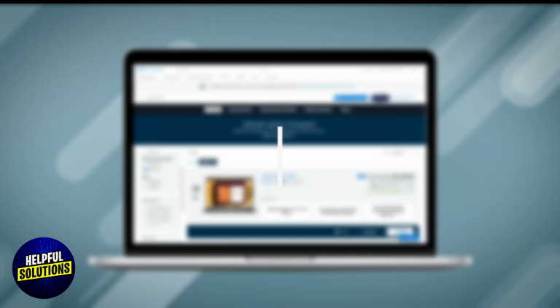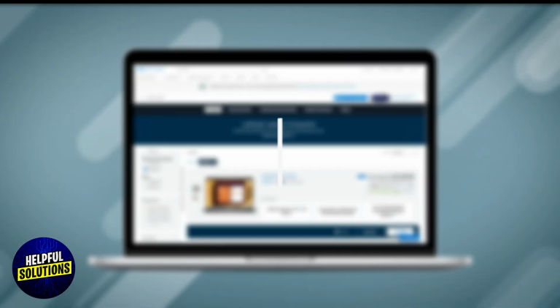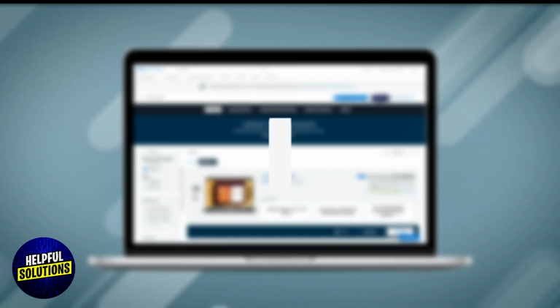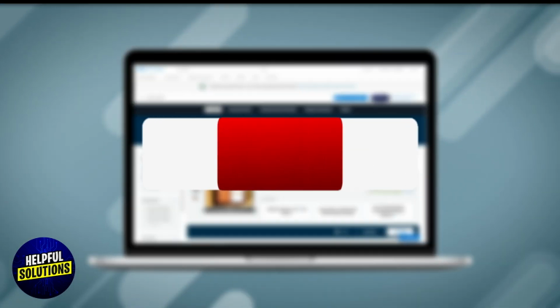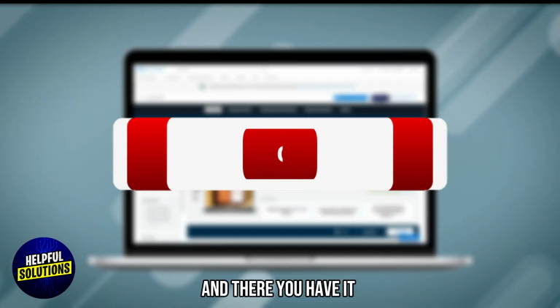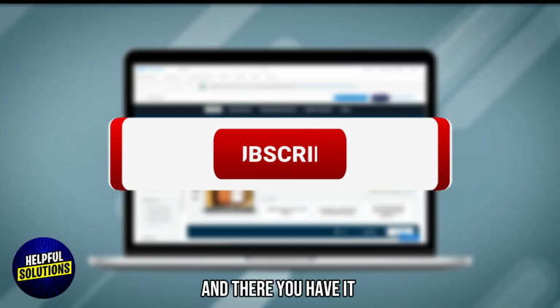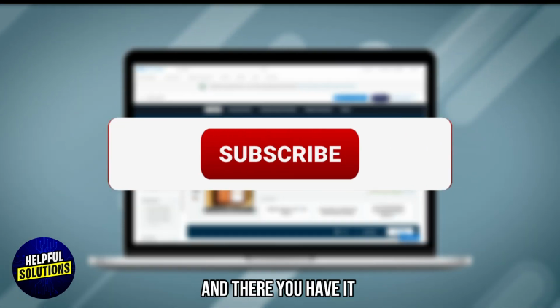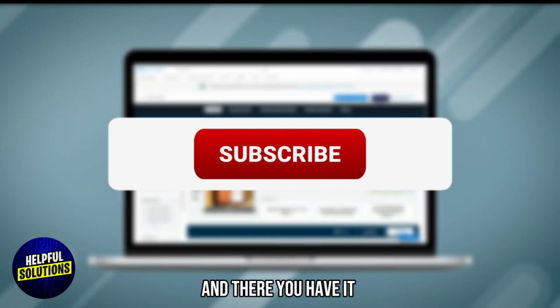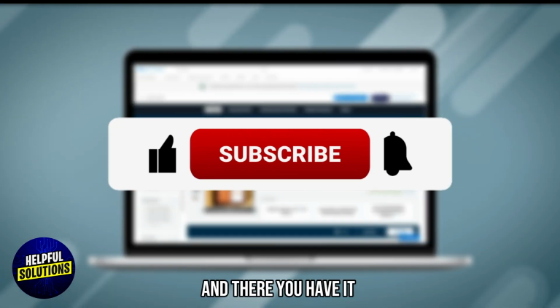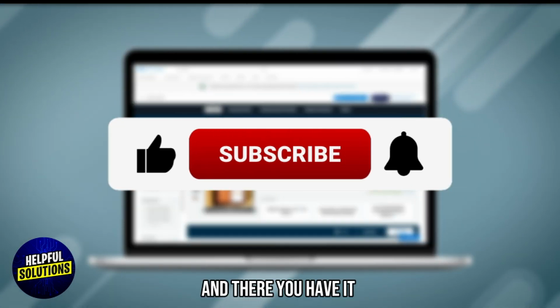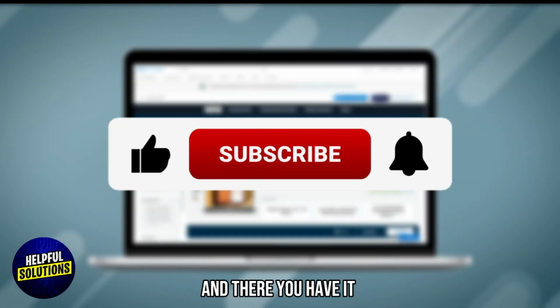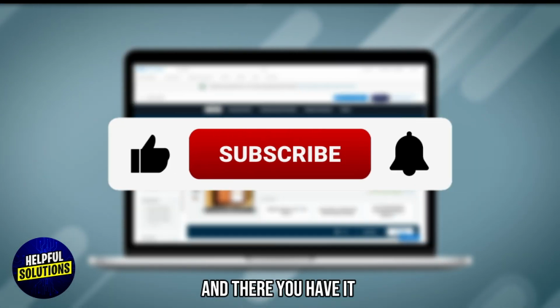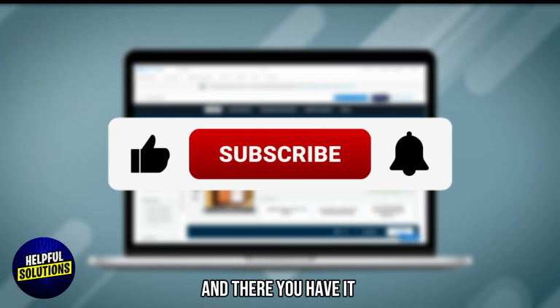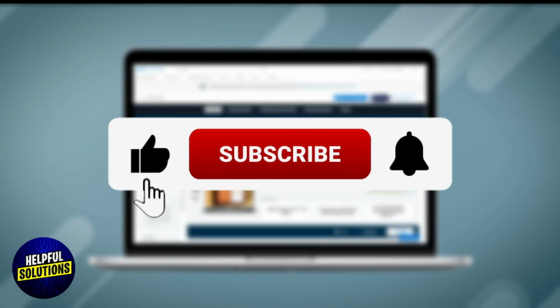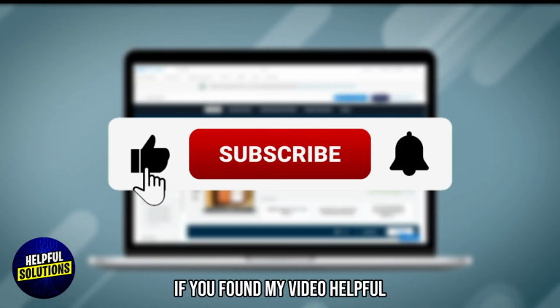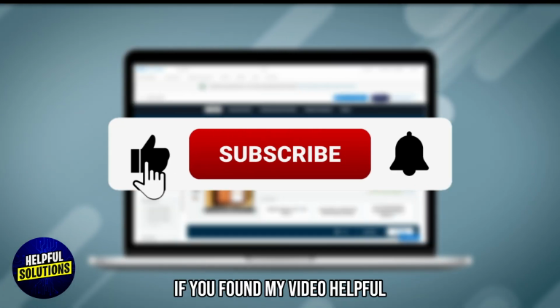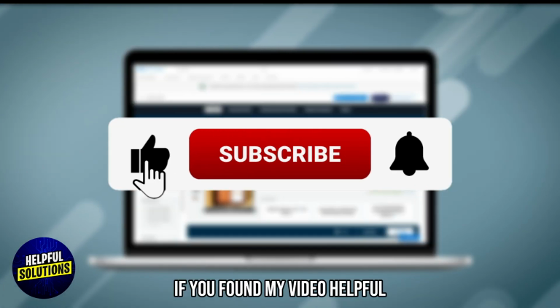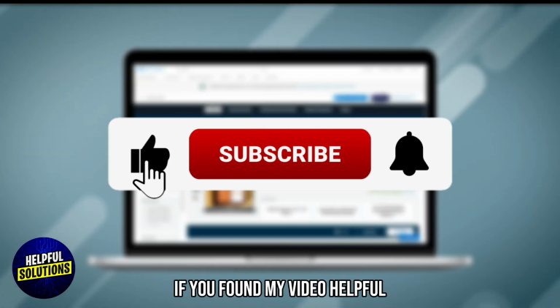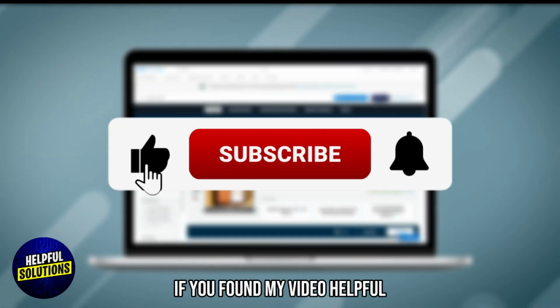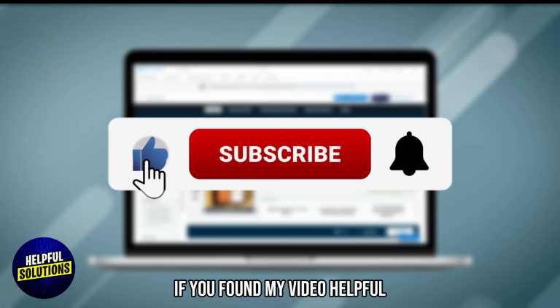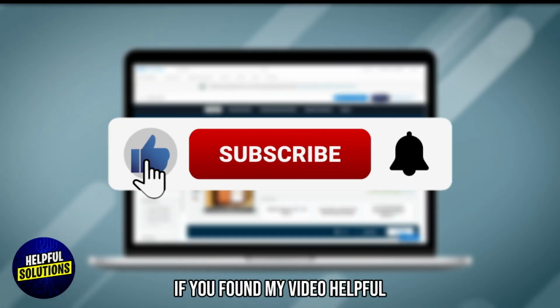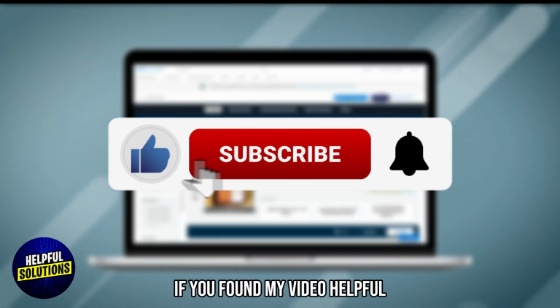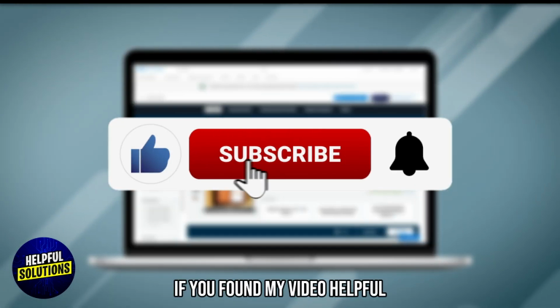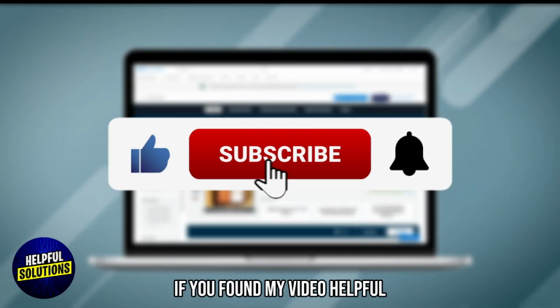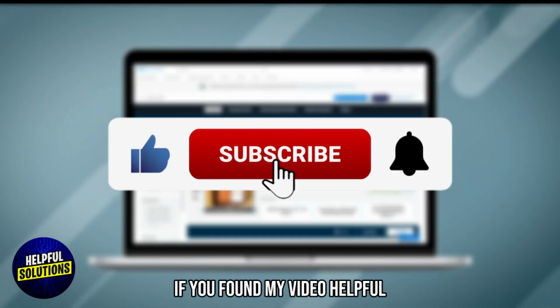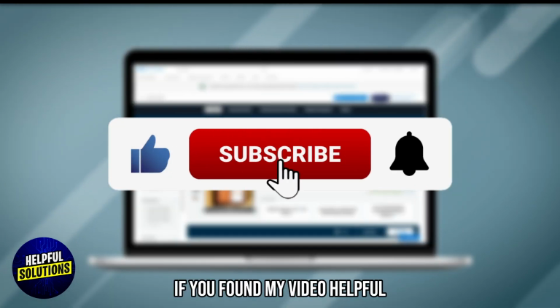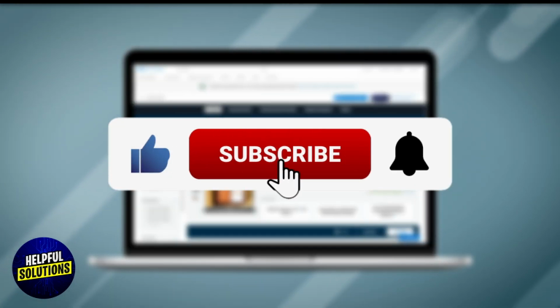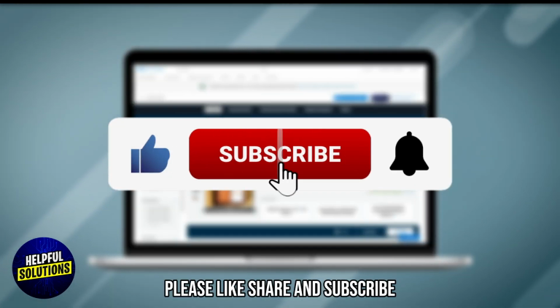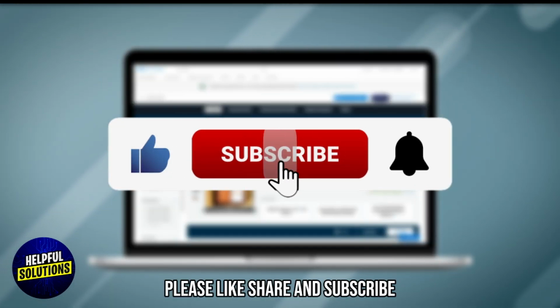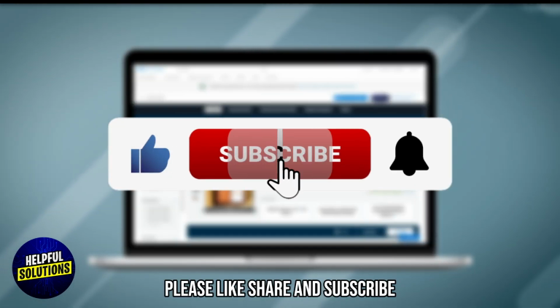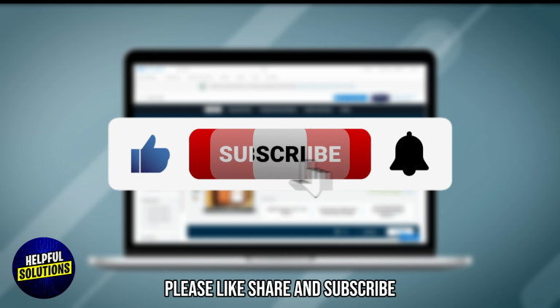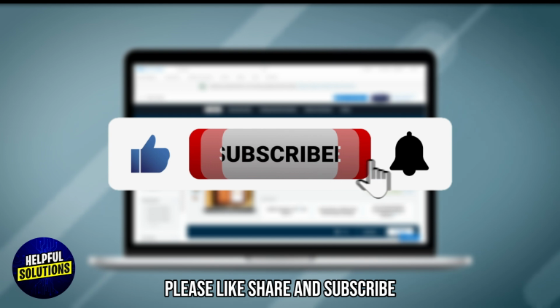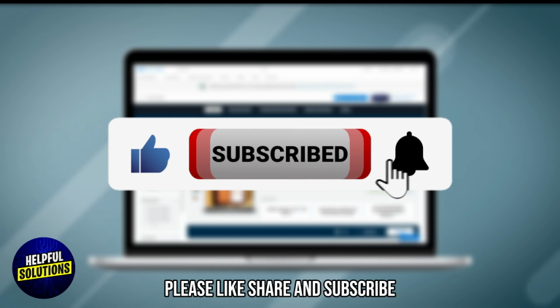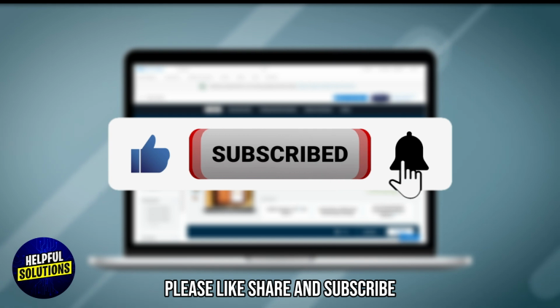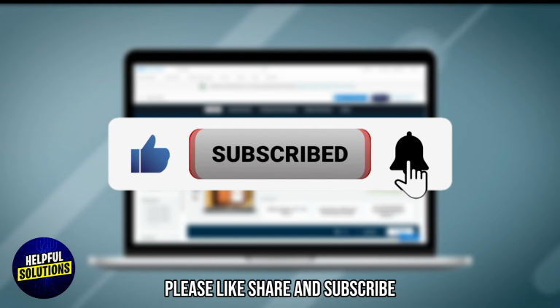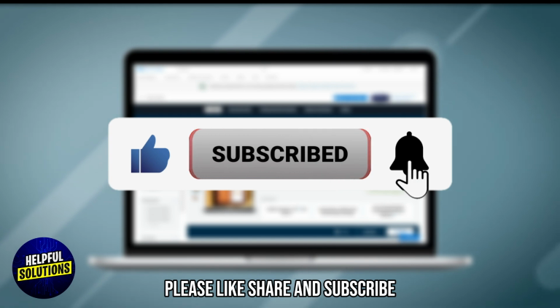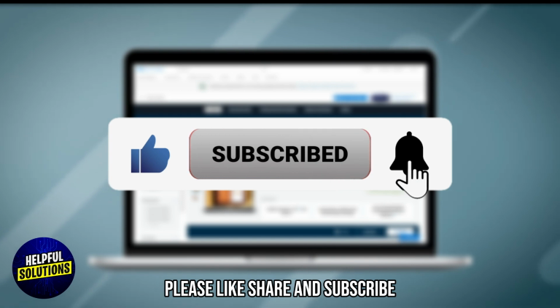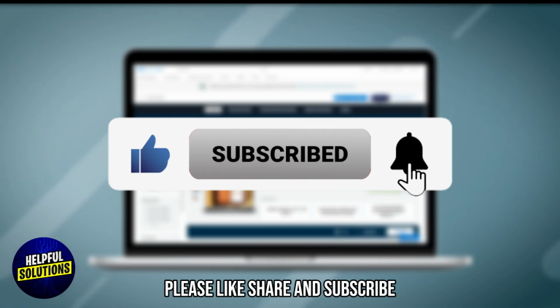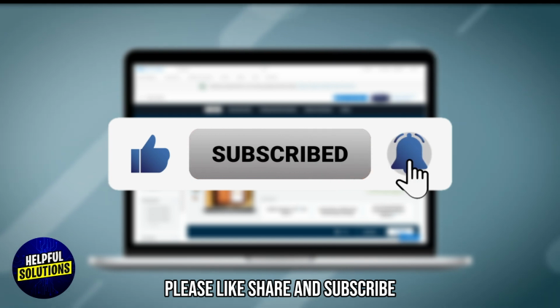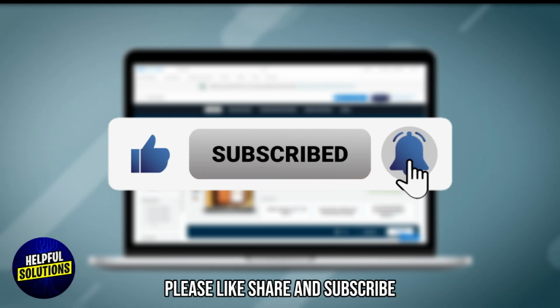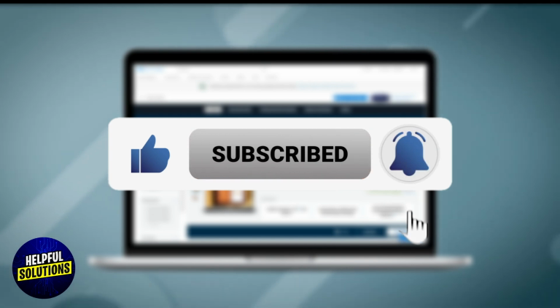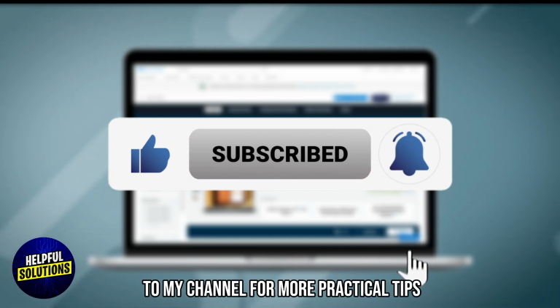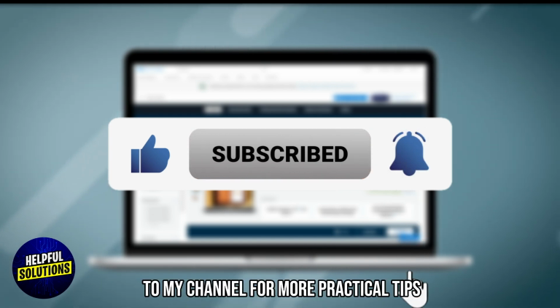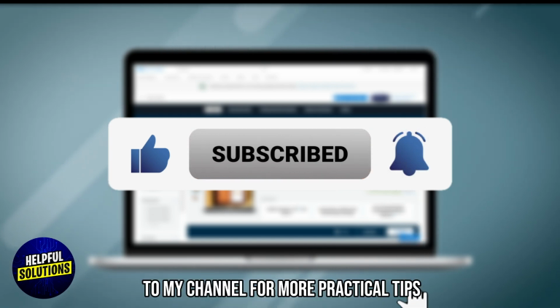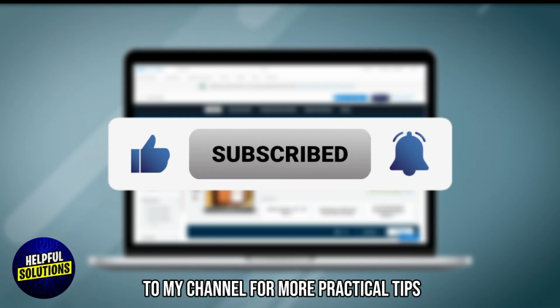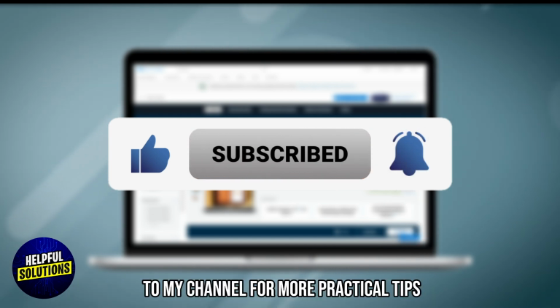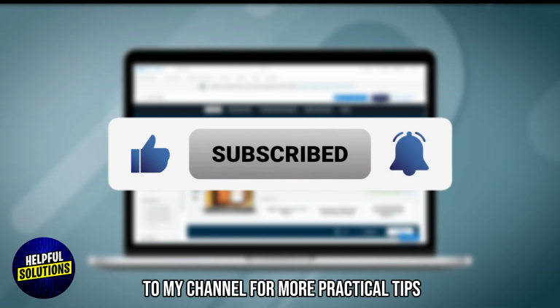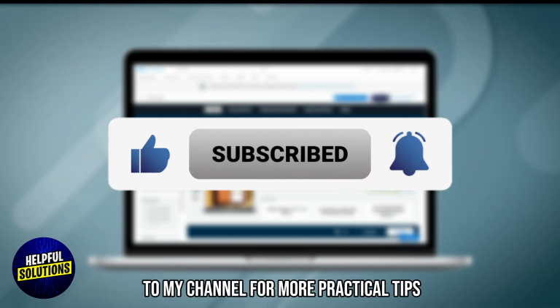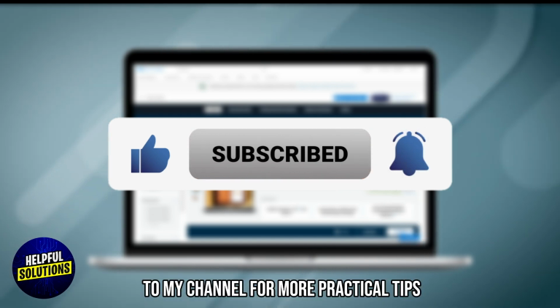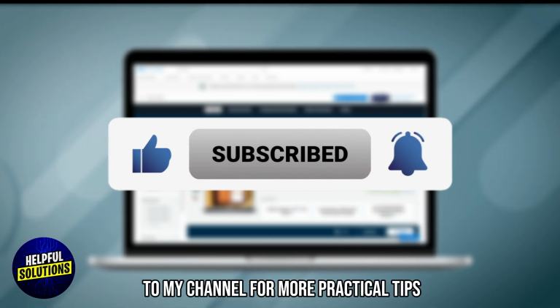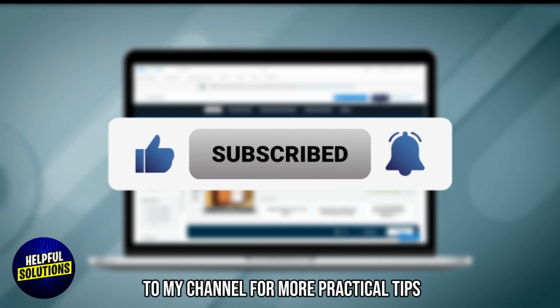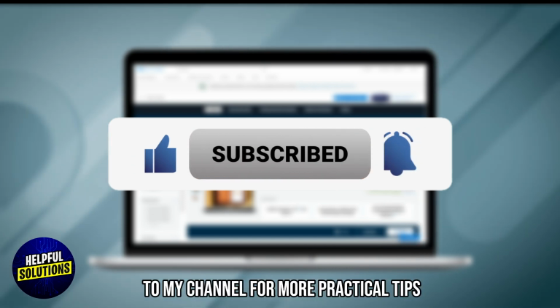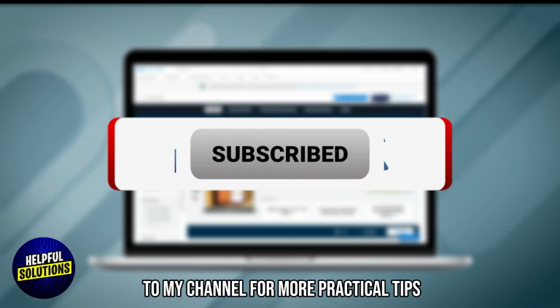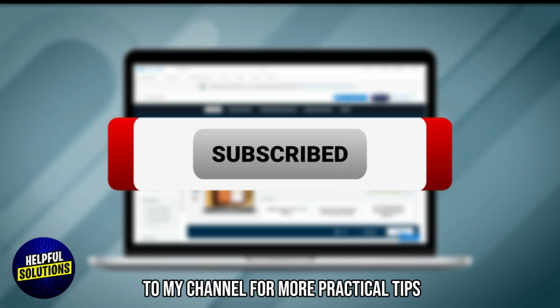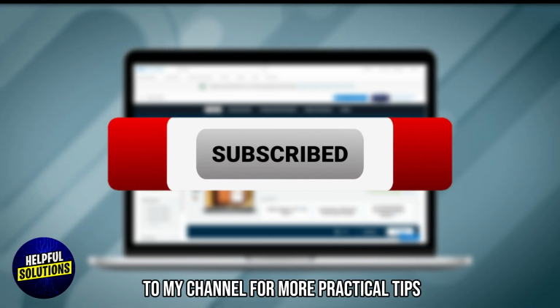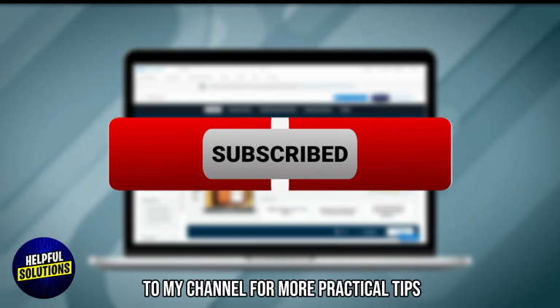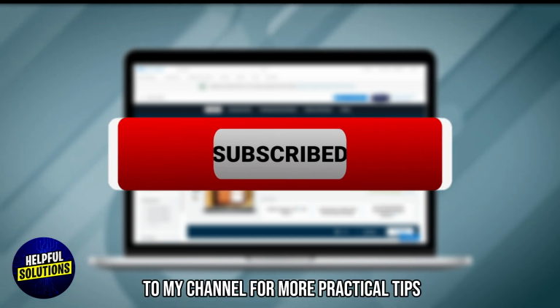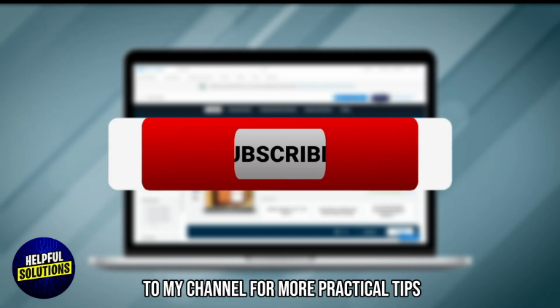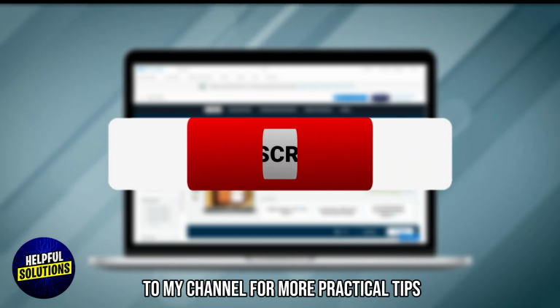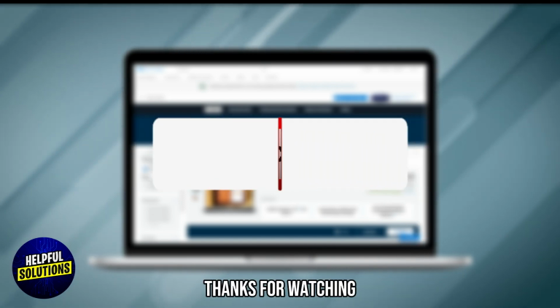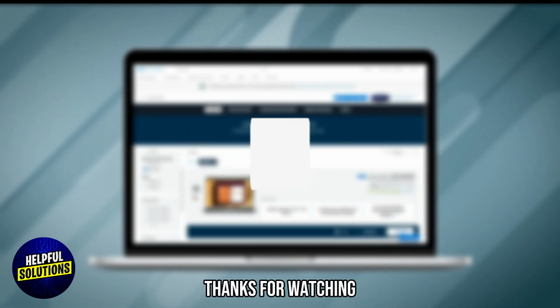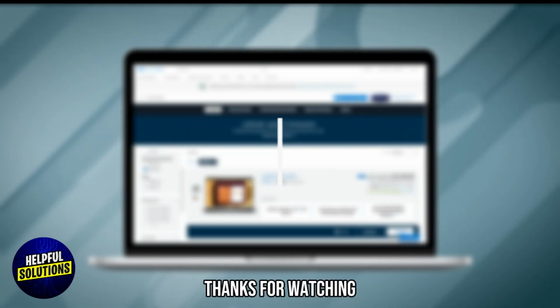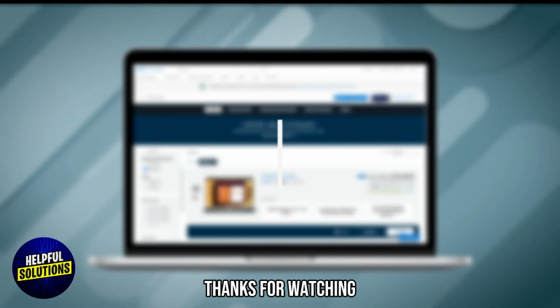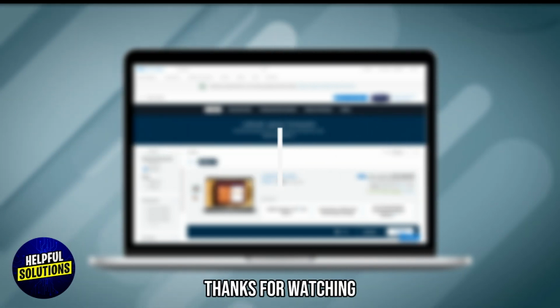And there you have it. If you found this video helpful, please like, share, and subscribe to the channel for more practical tips. Thanks for watching.